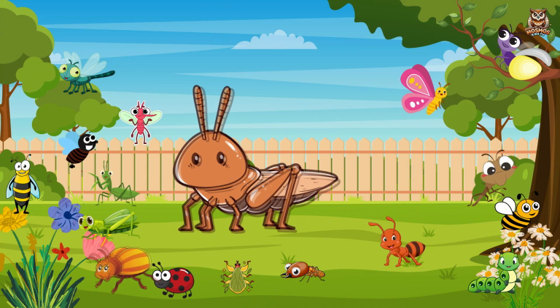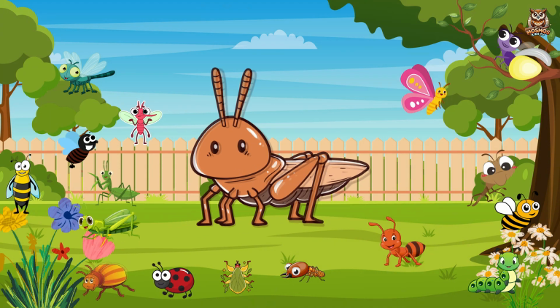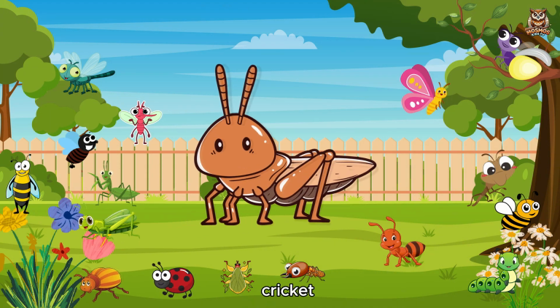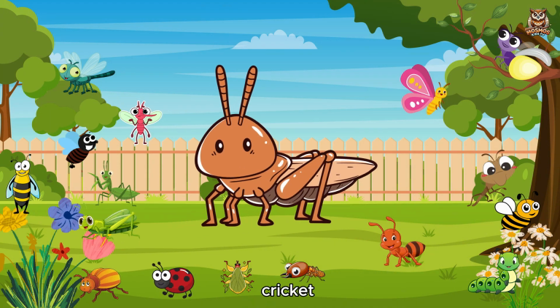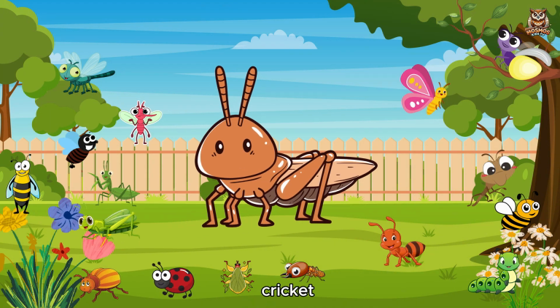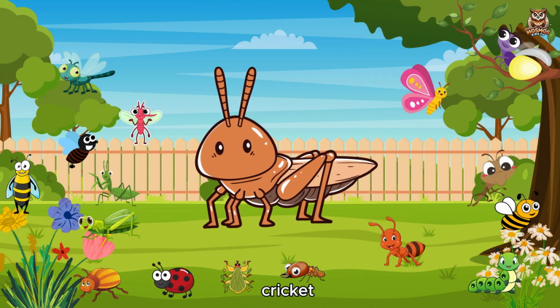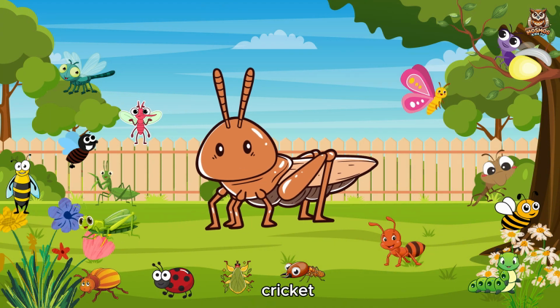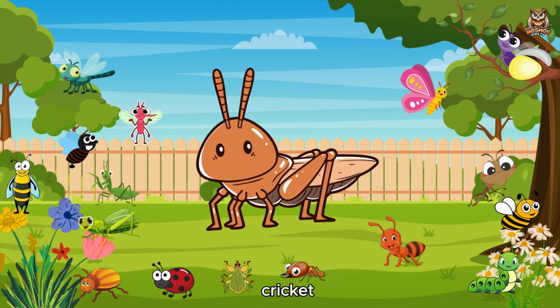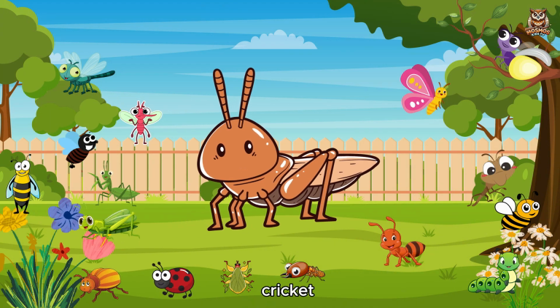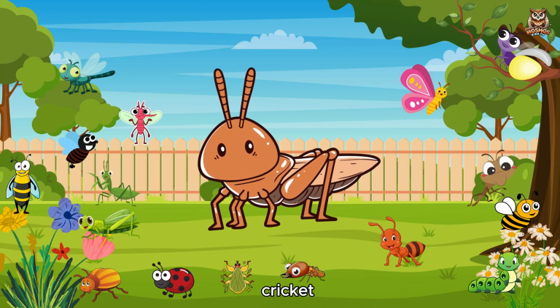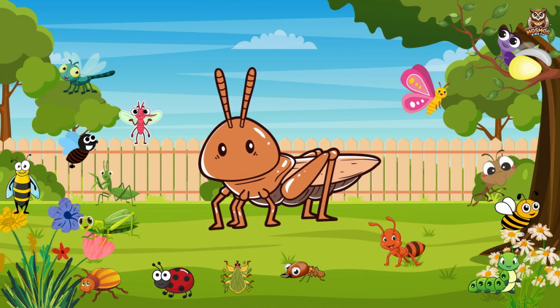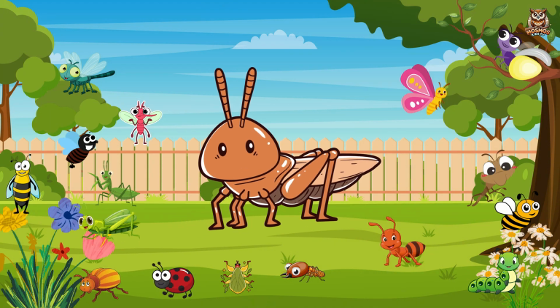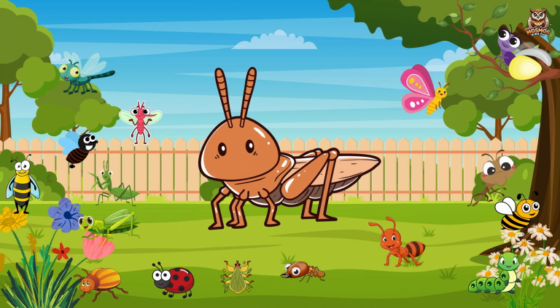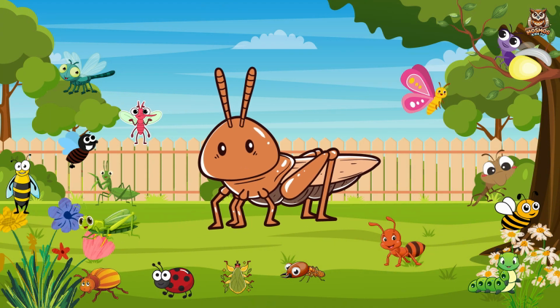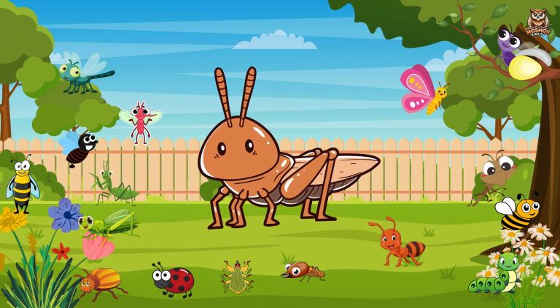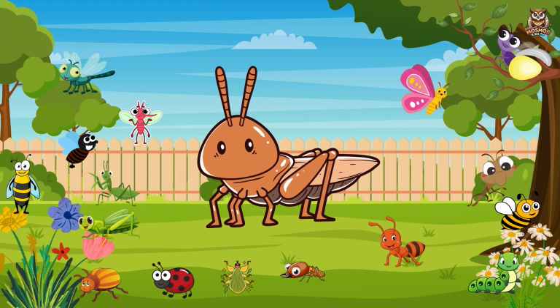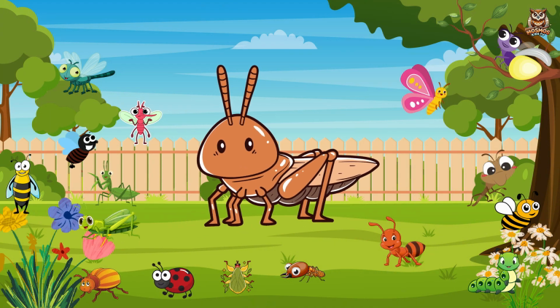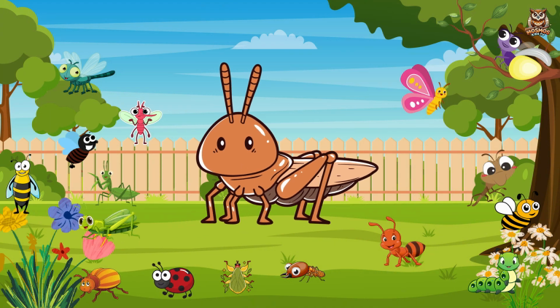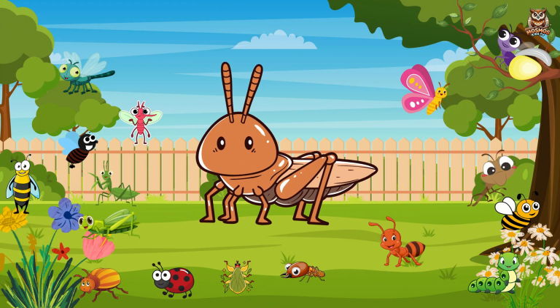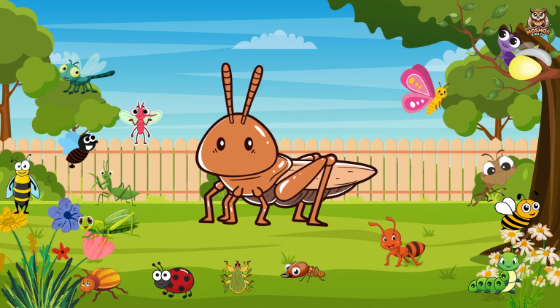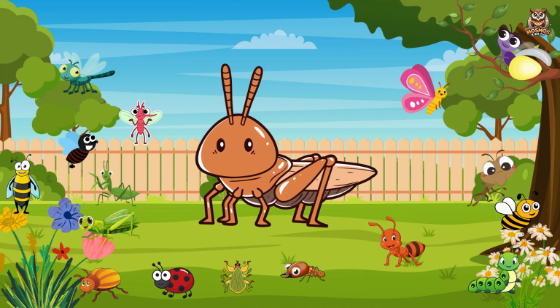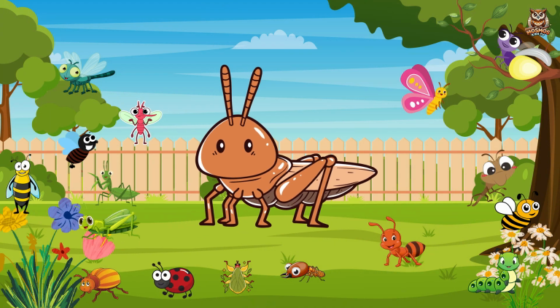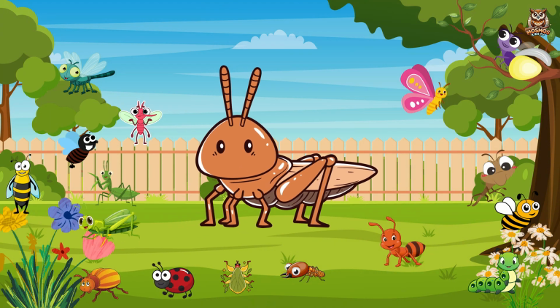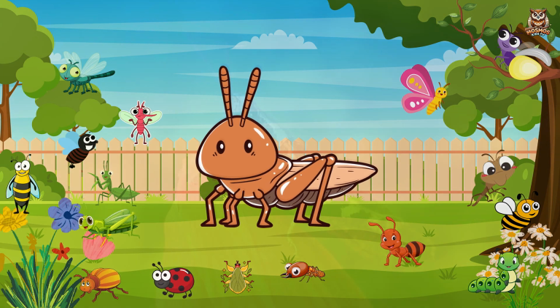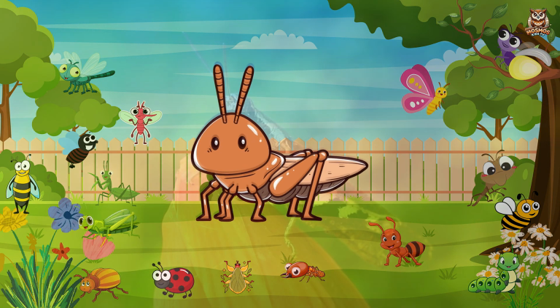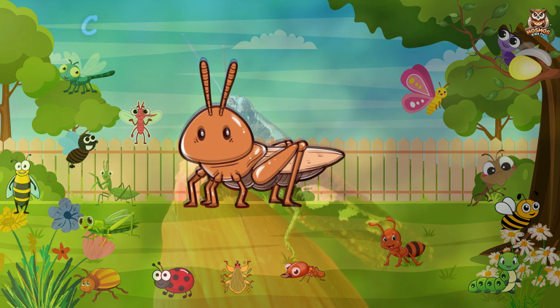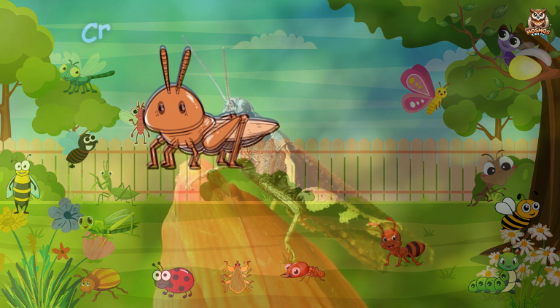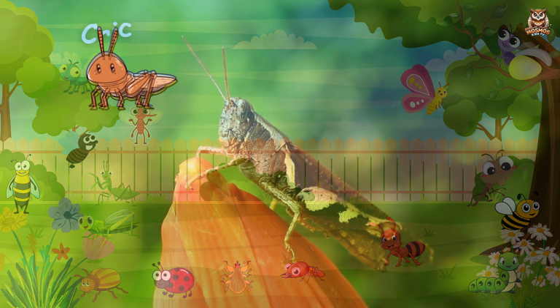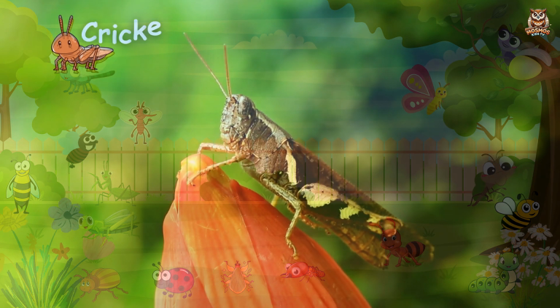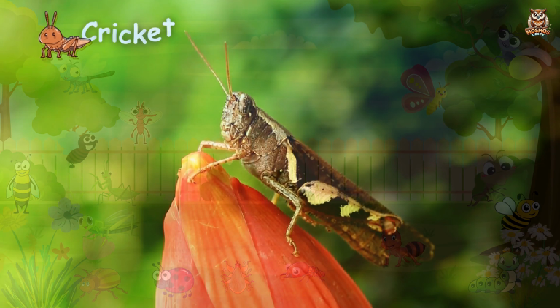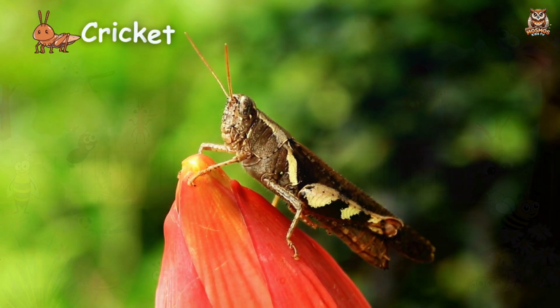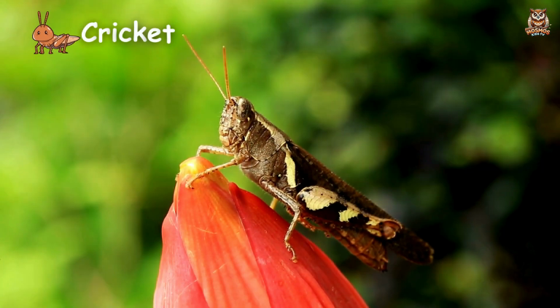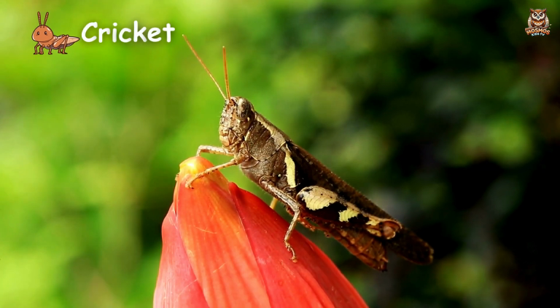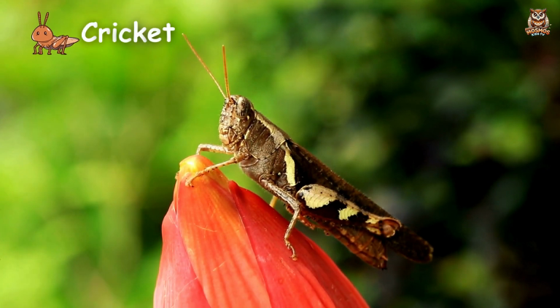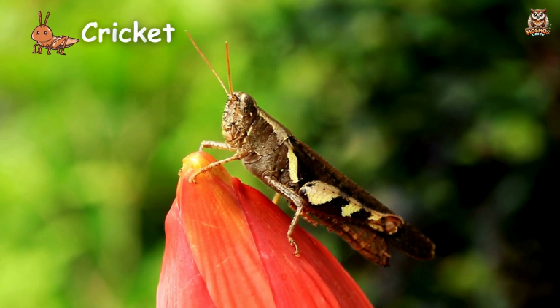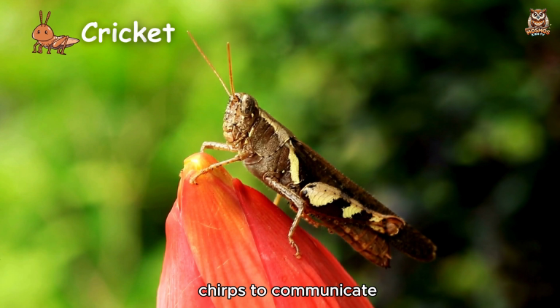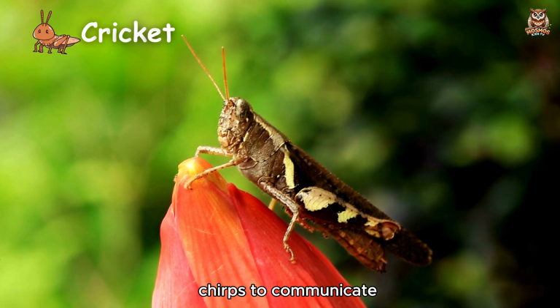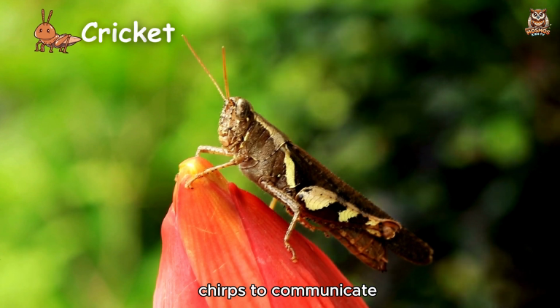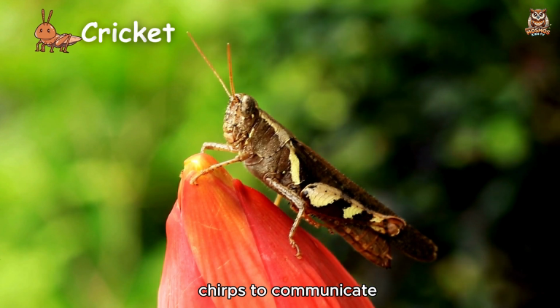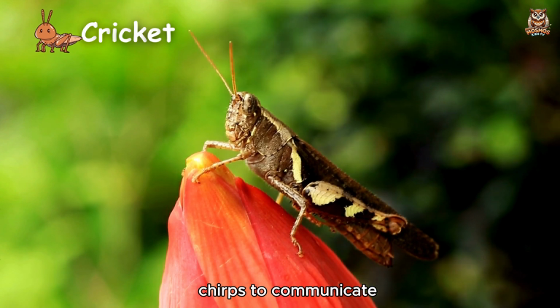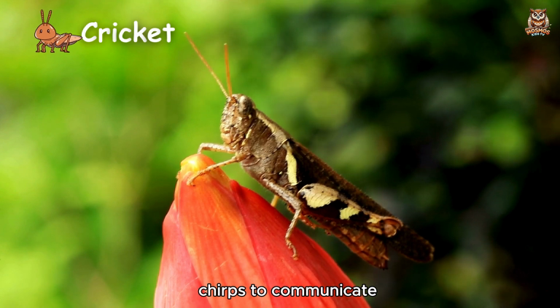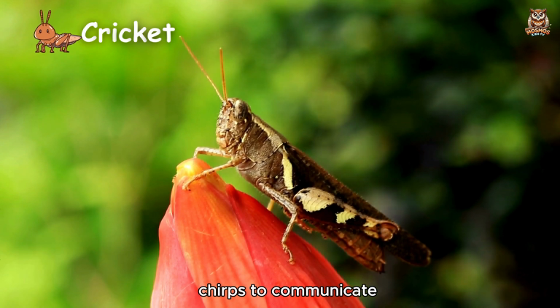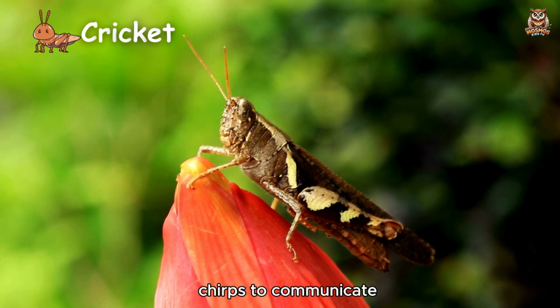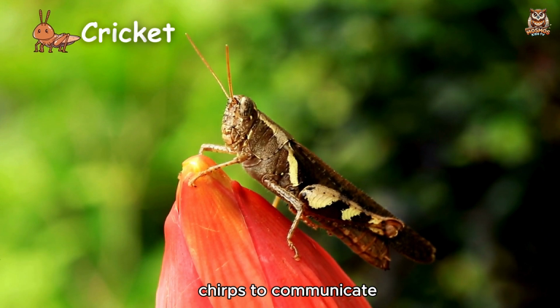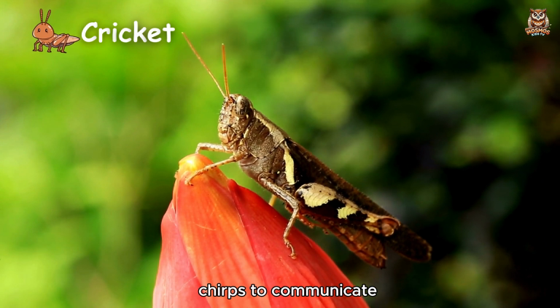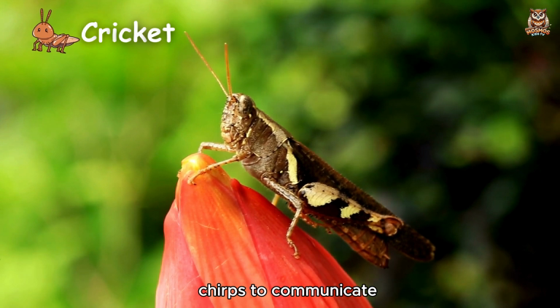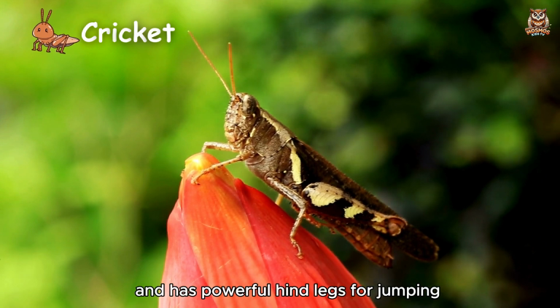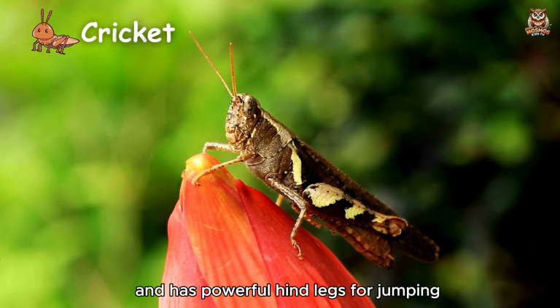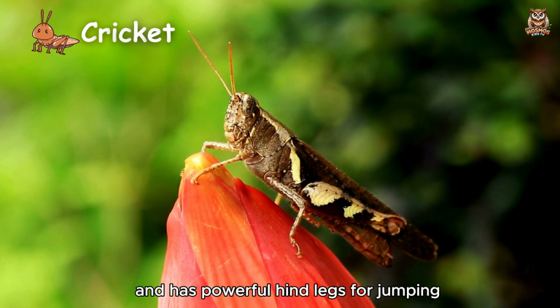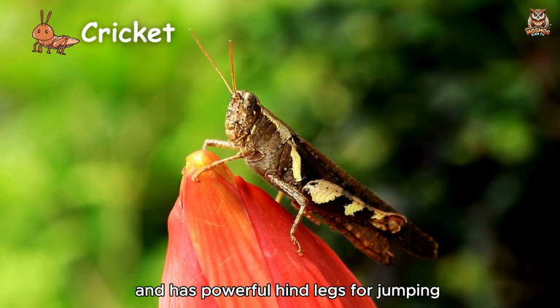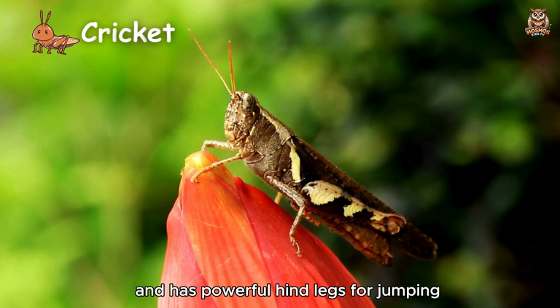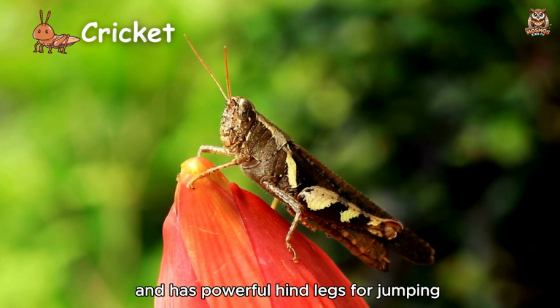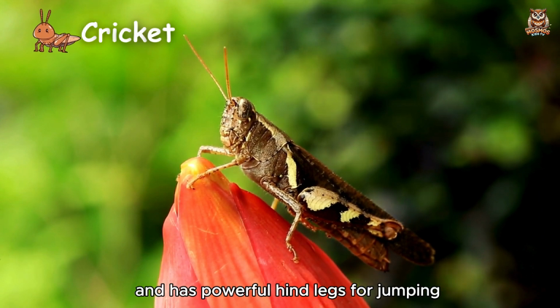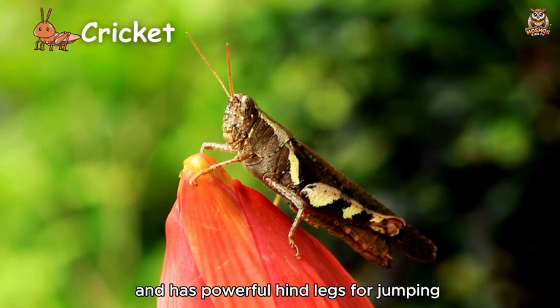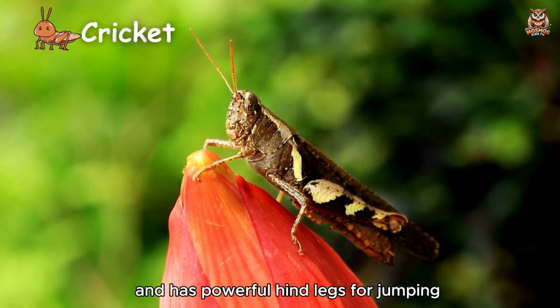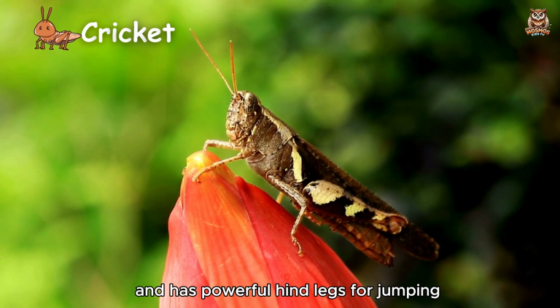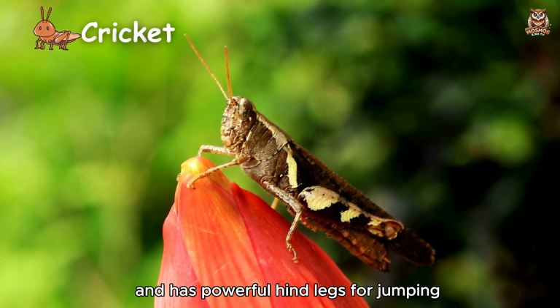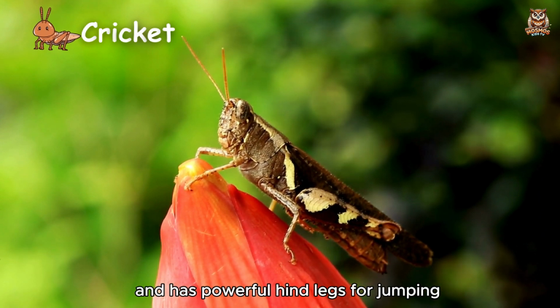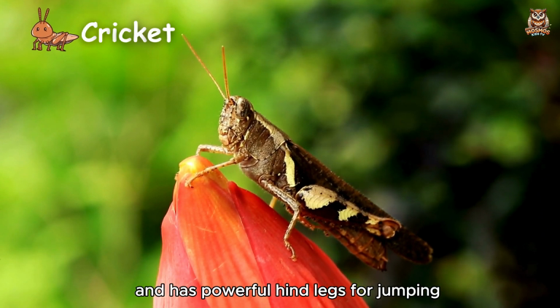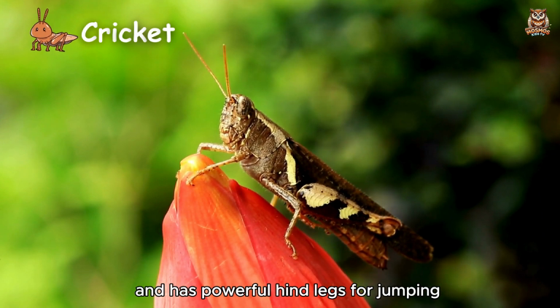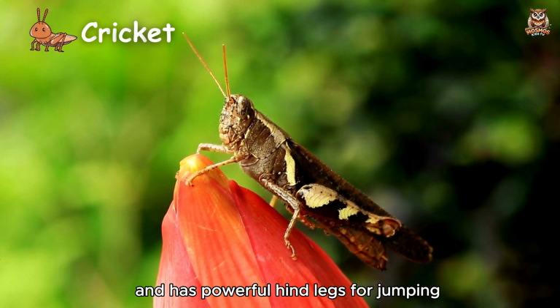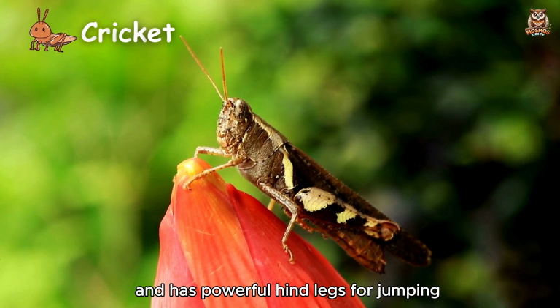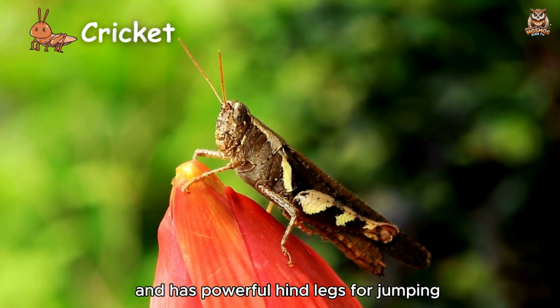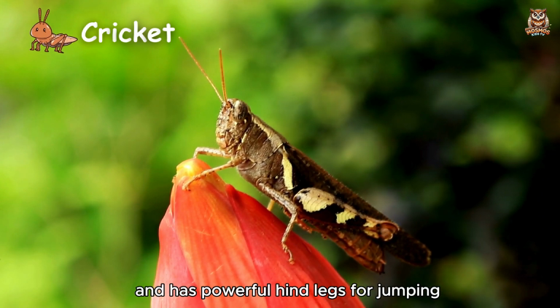Cricket. Chirps to communicate and has powerful hind legs for jumping.